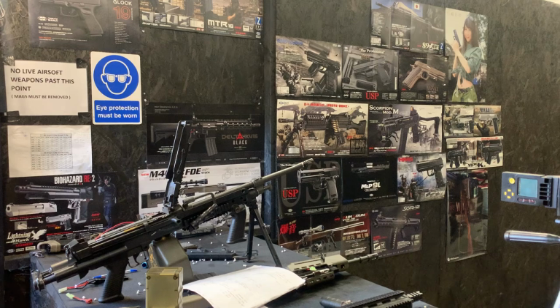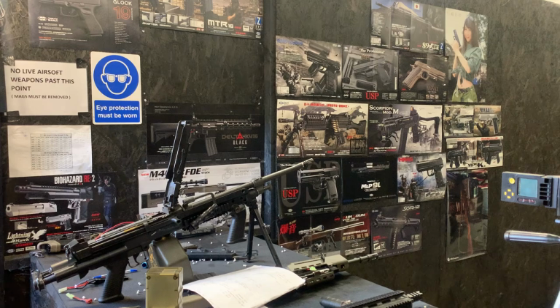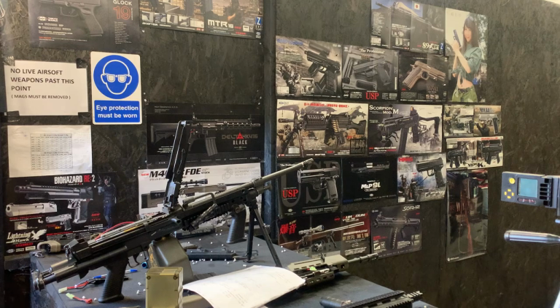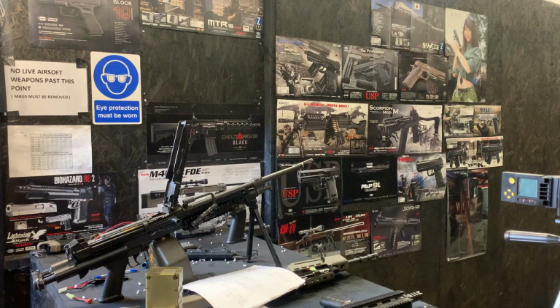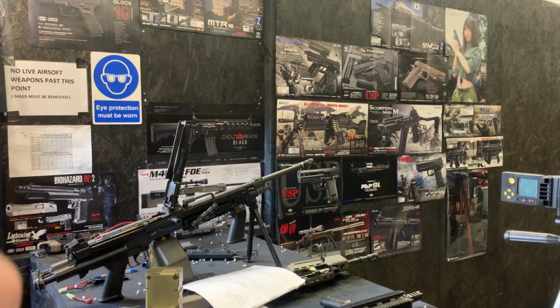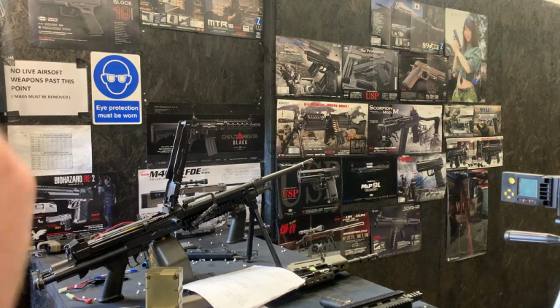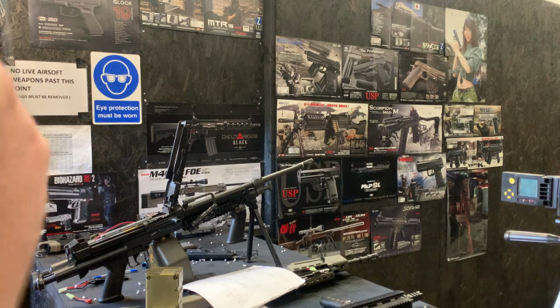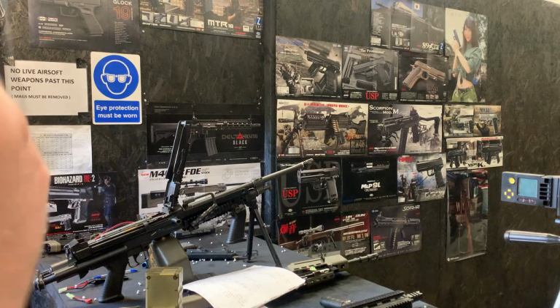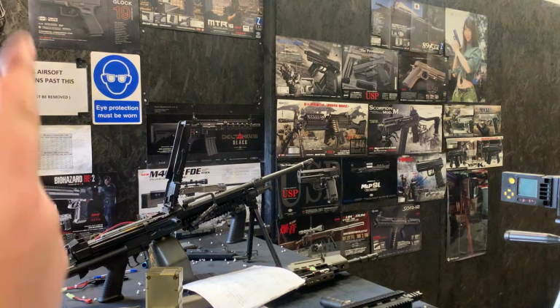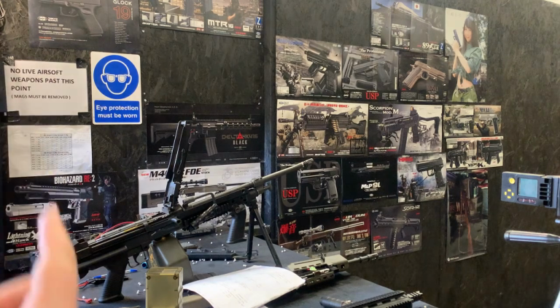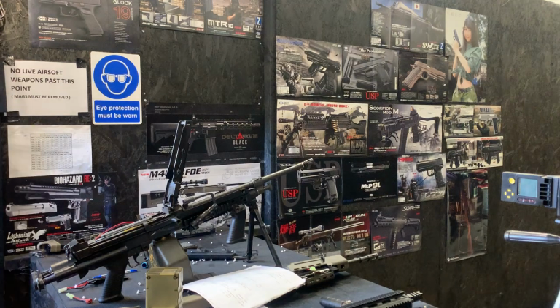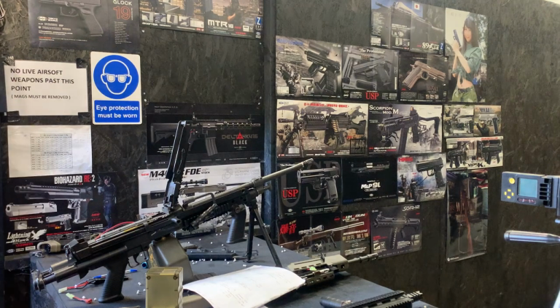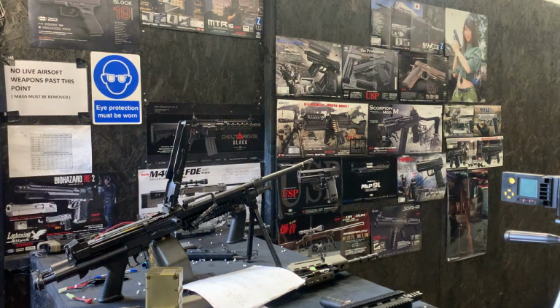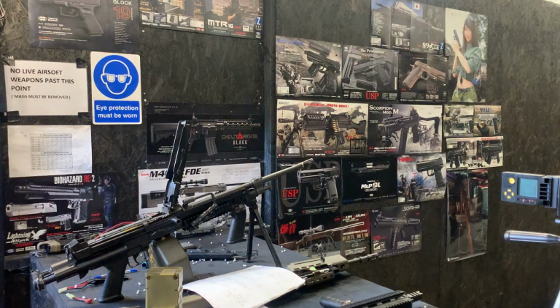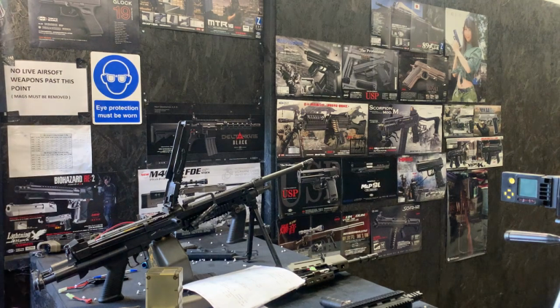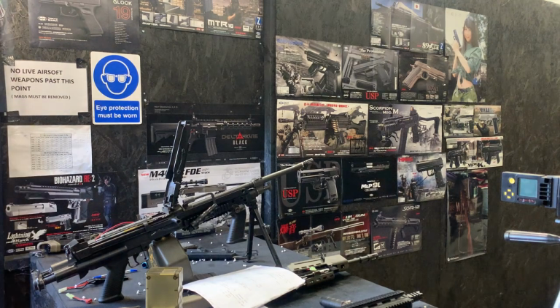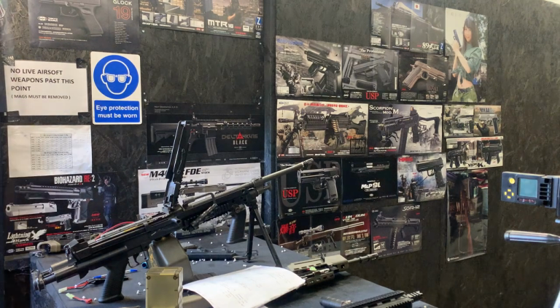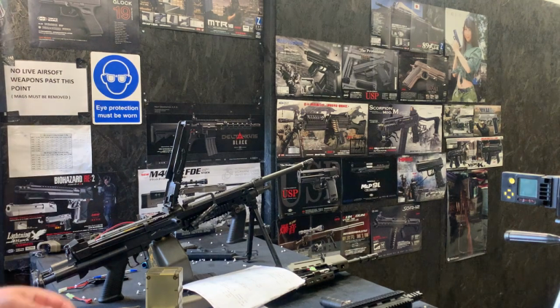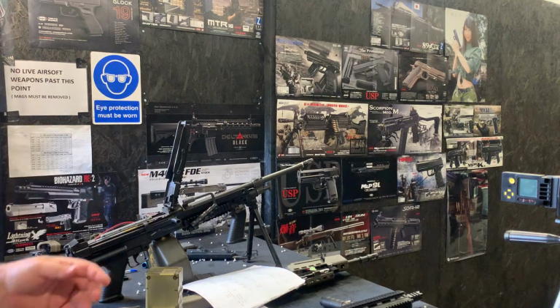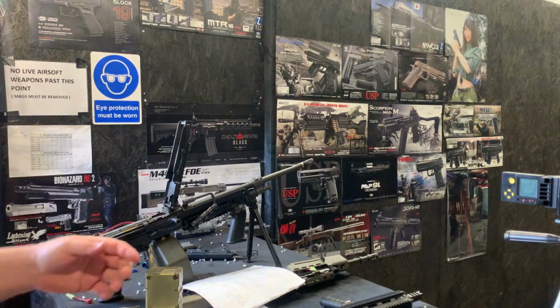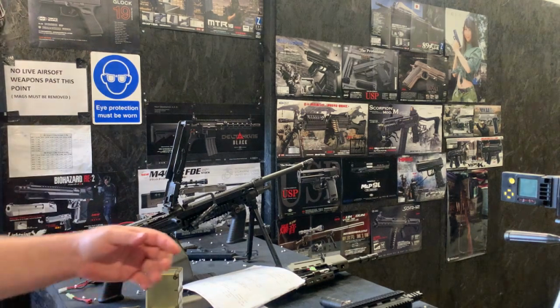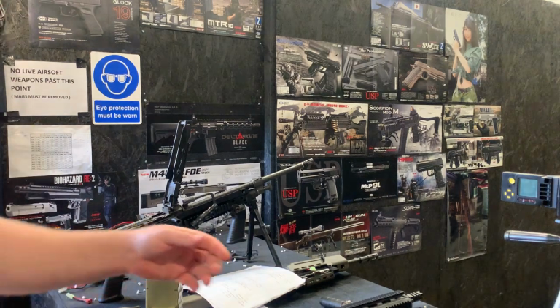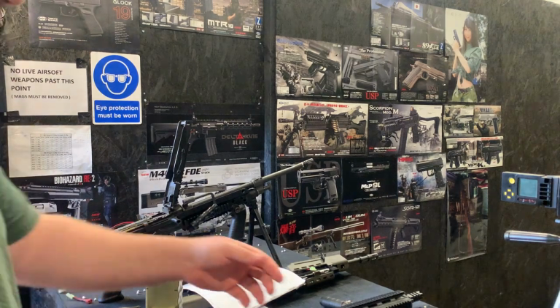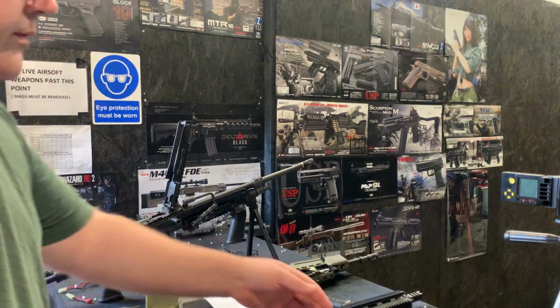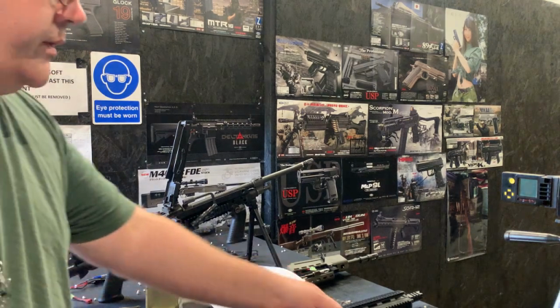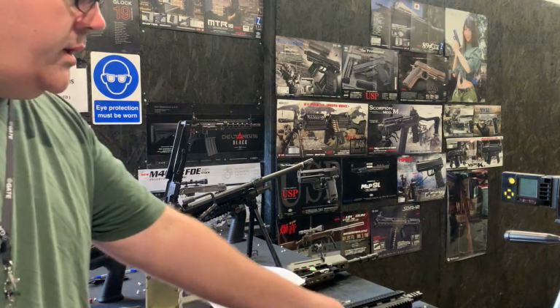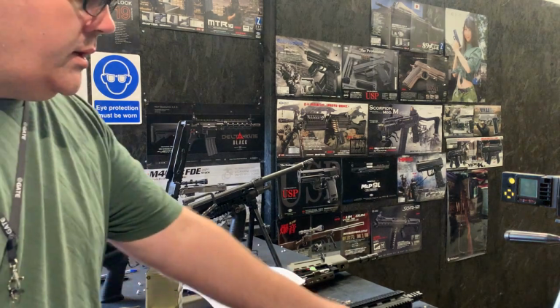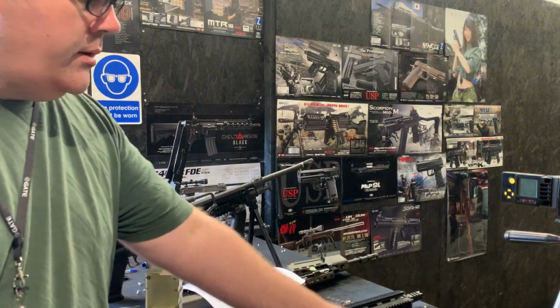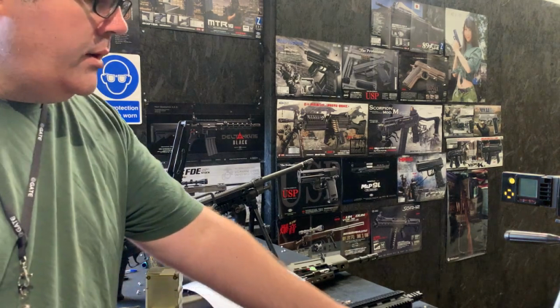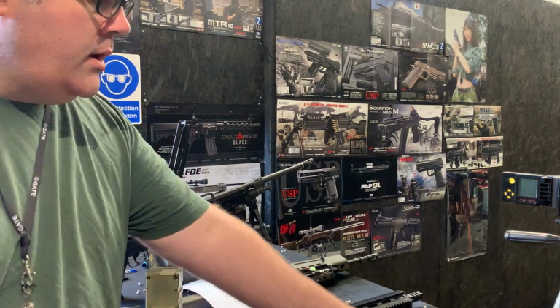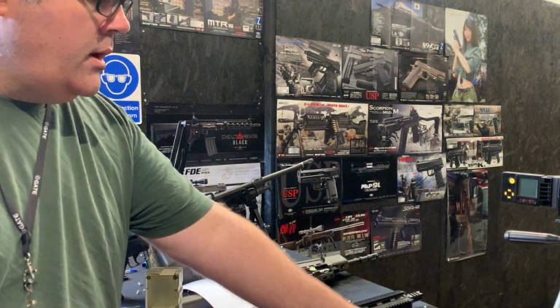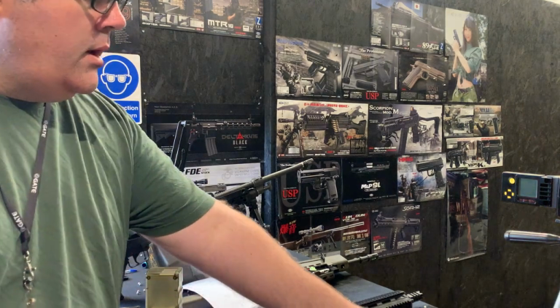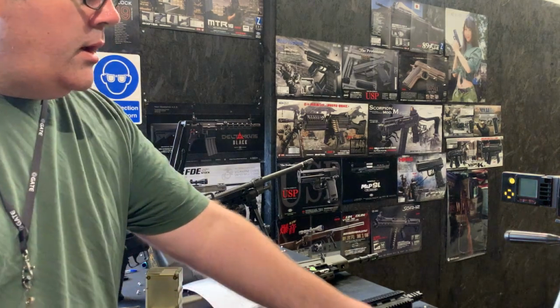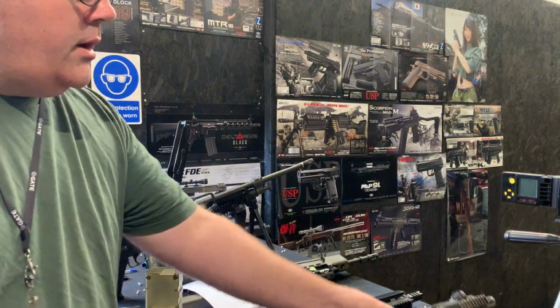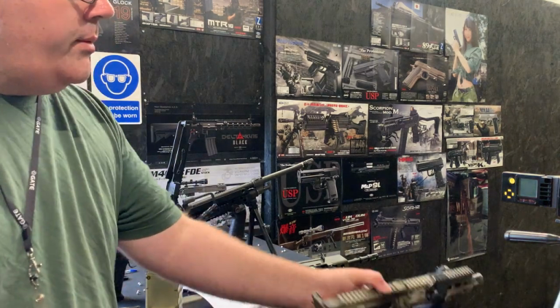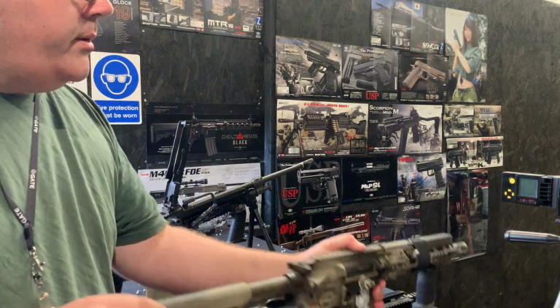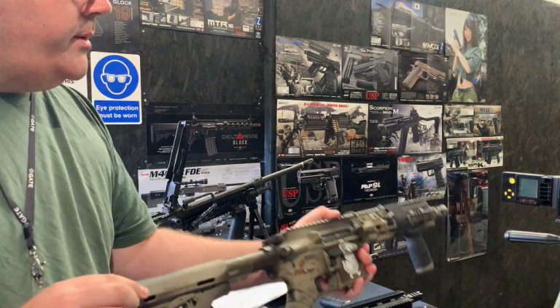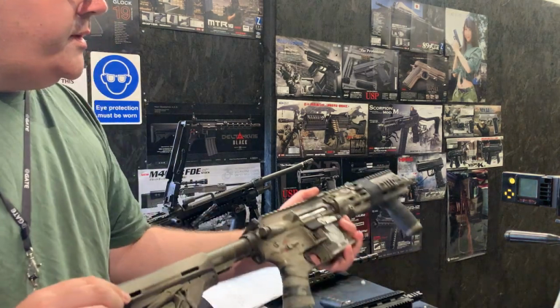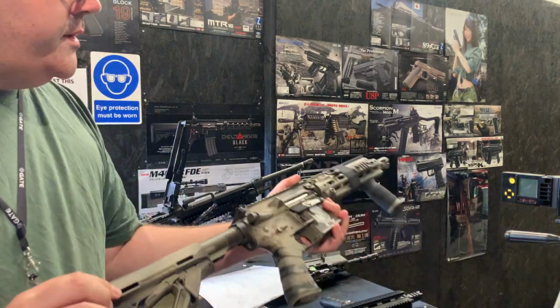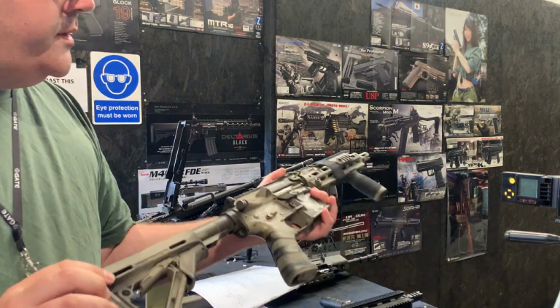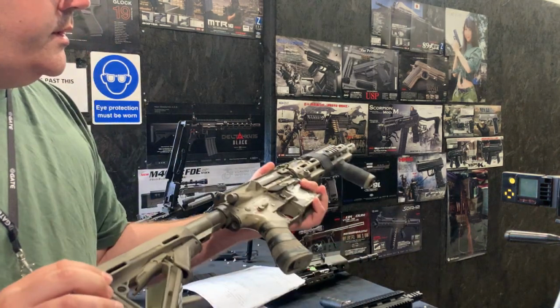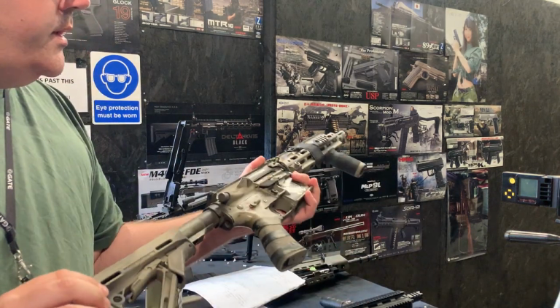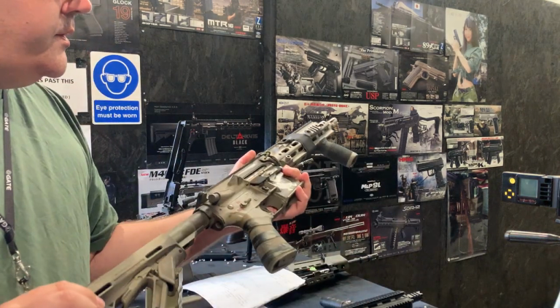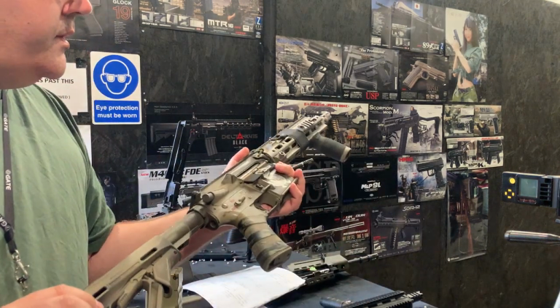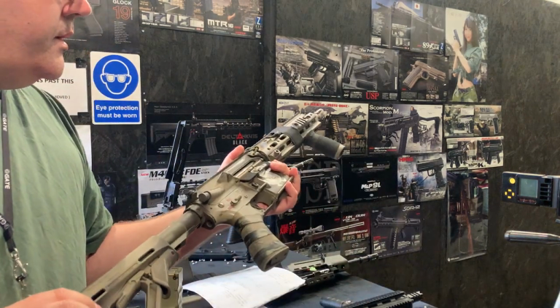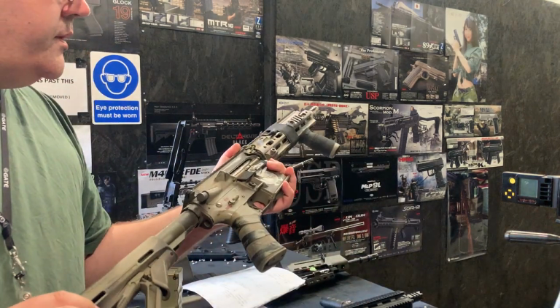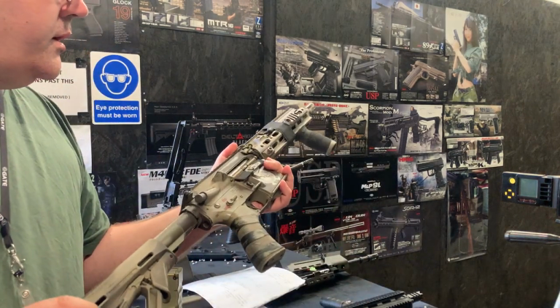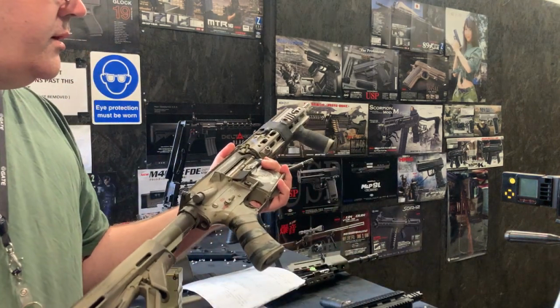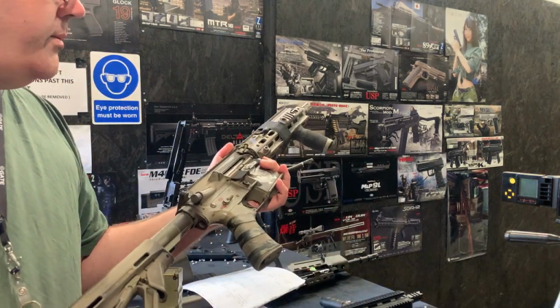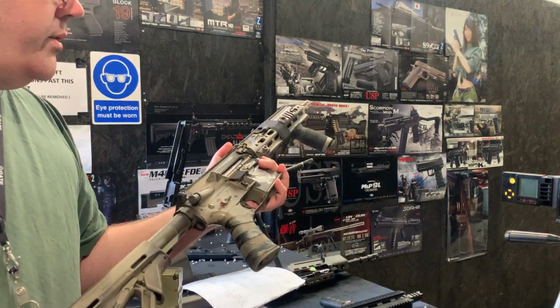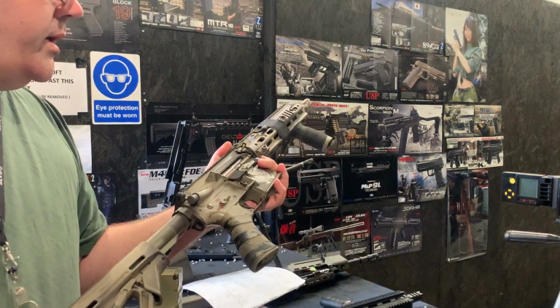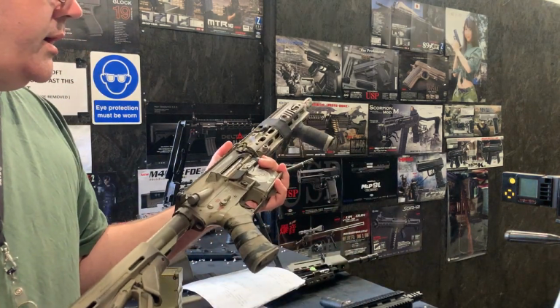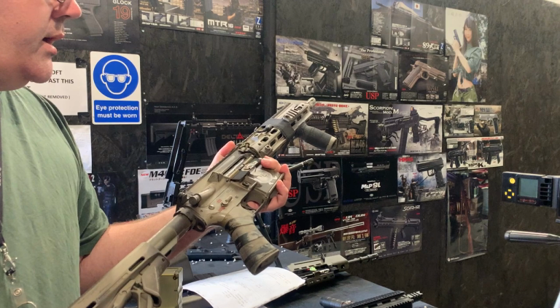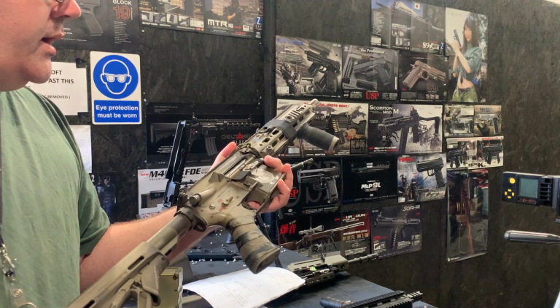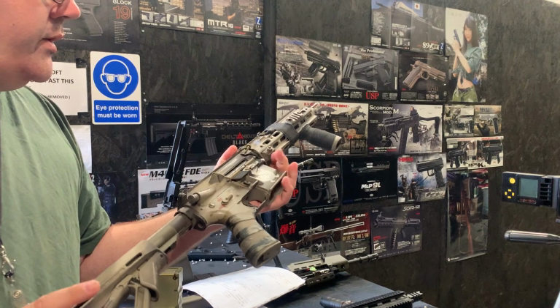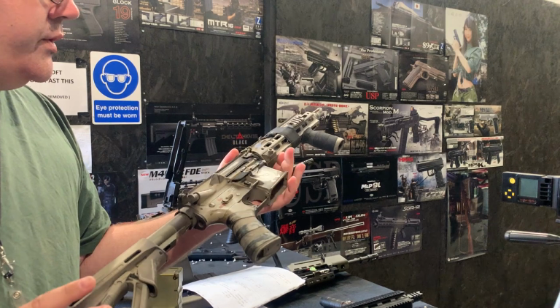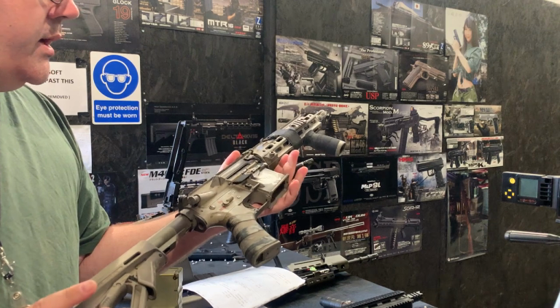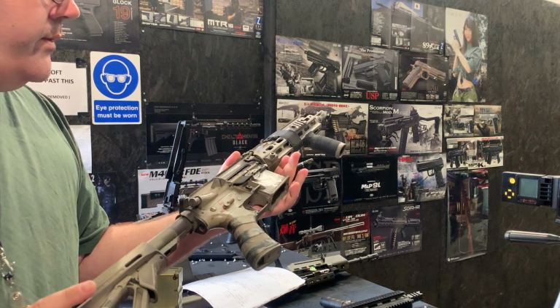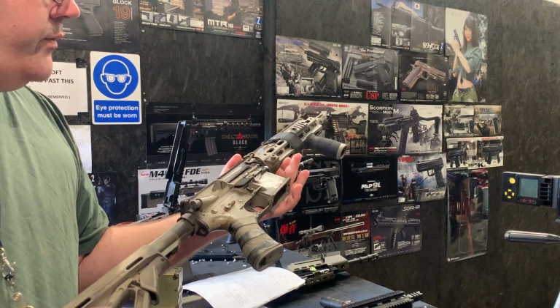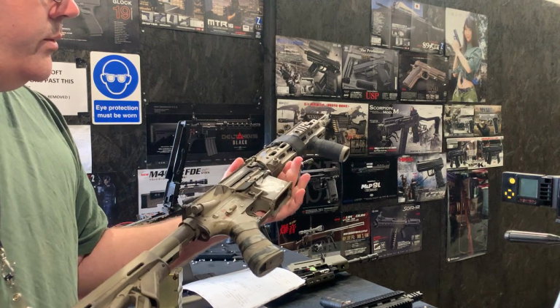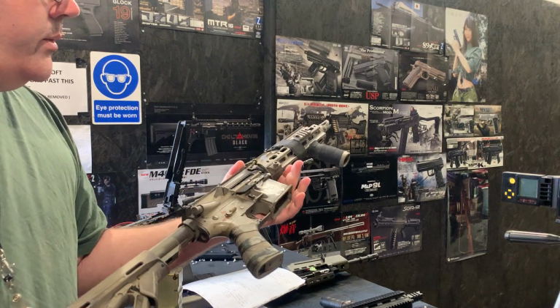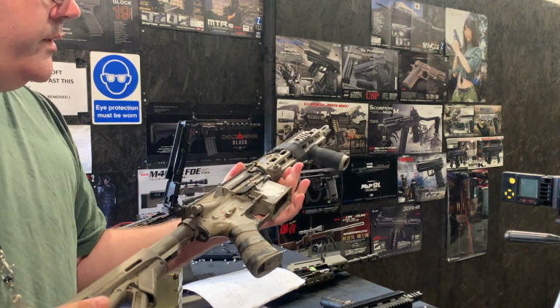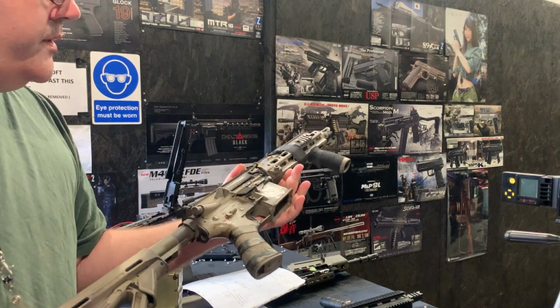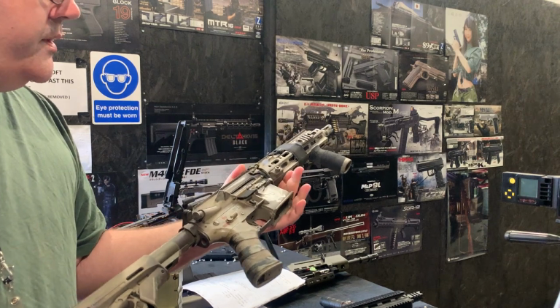Hello, welcome to another Eagle 6 Airsoft test video. We will be testing this Tokamari HK416.